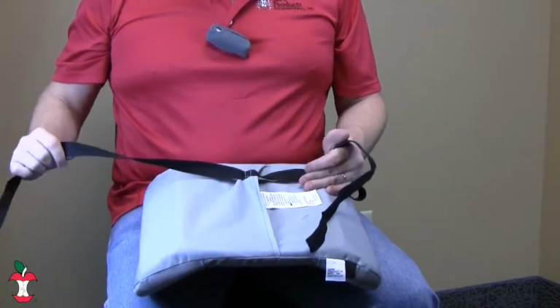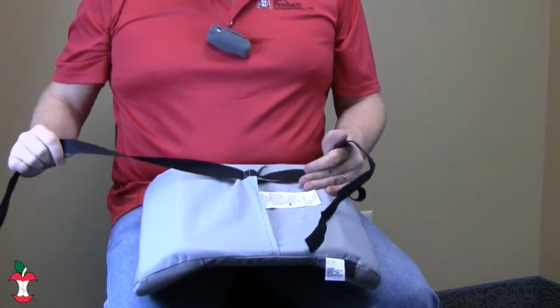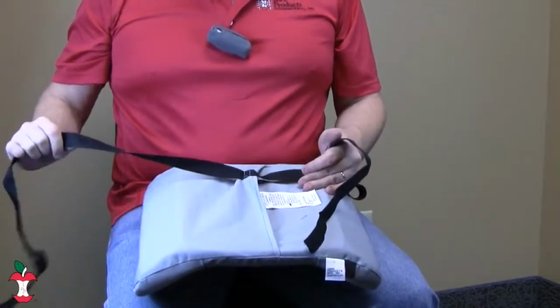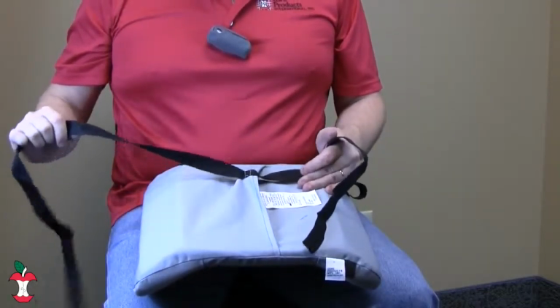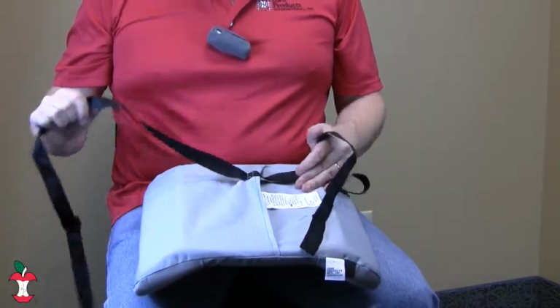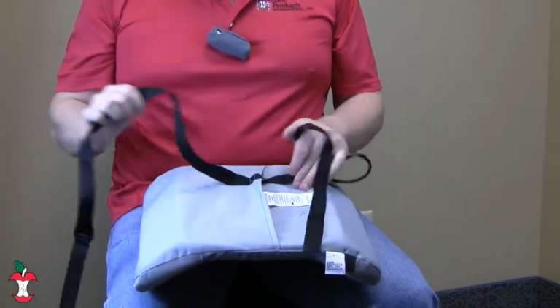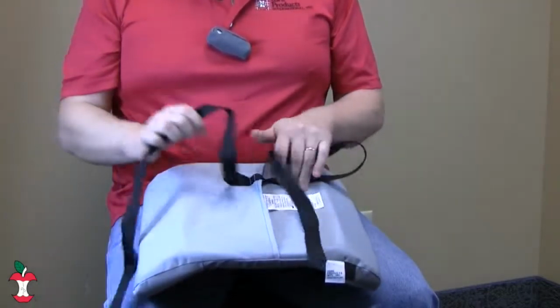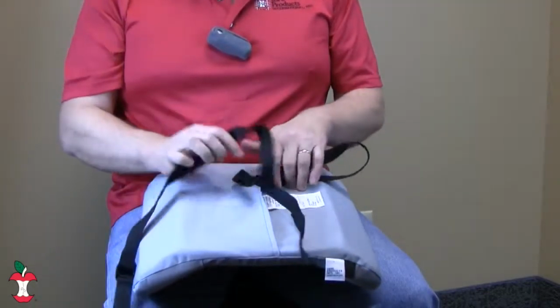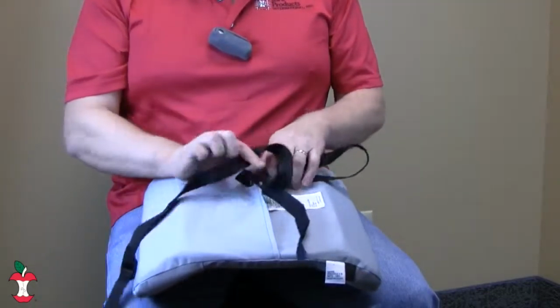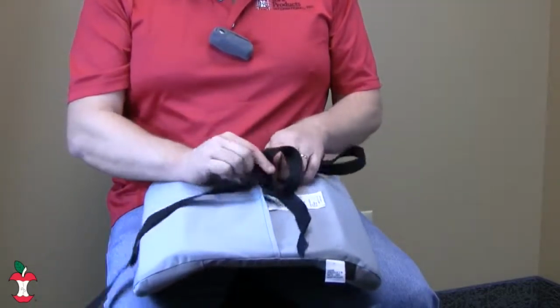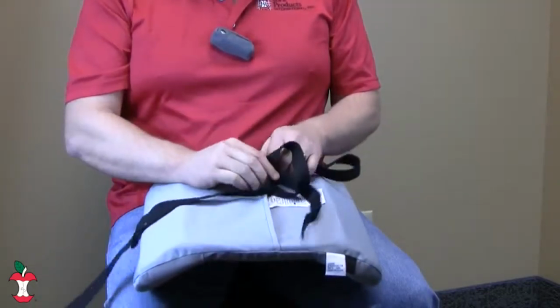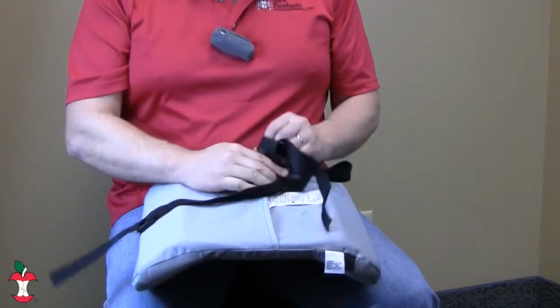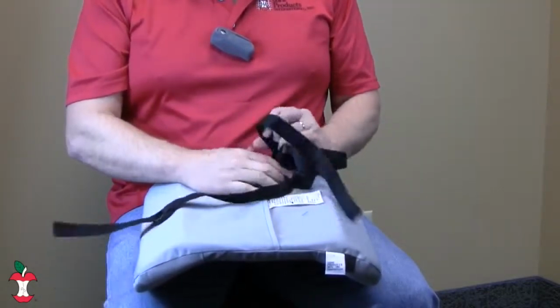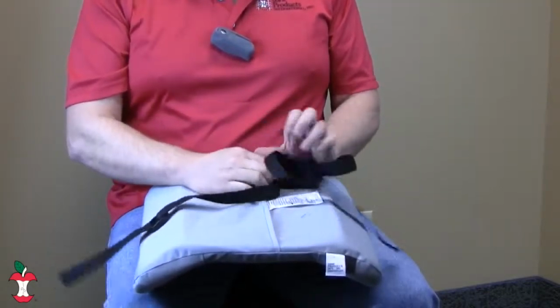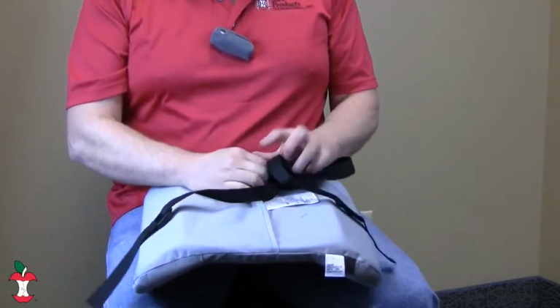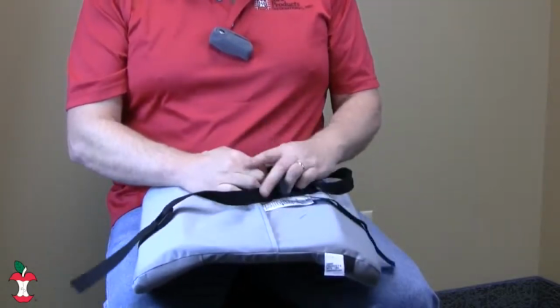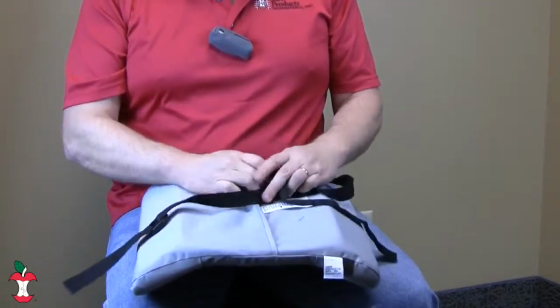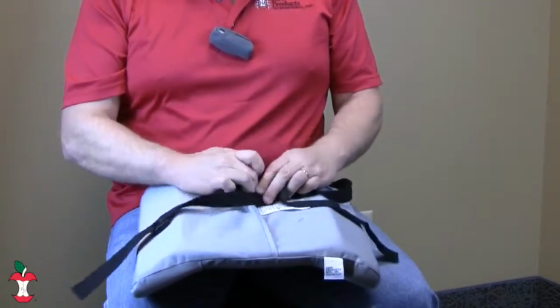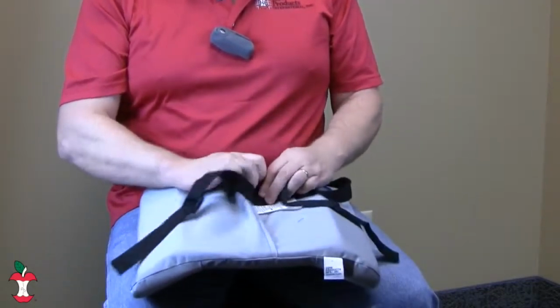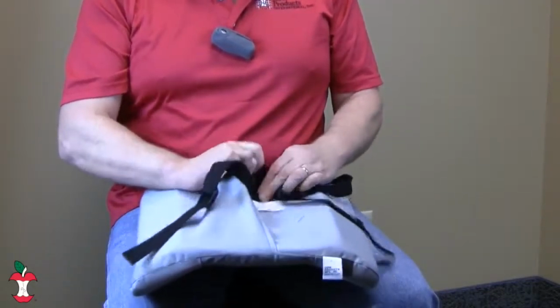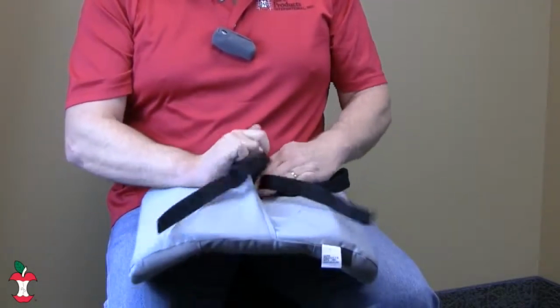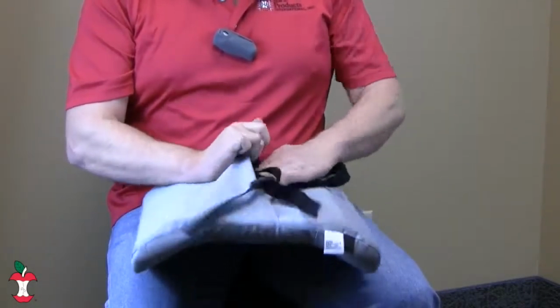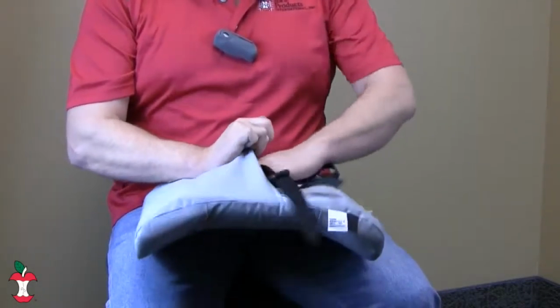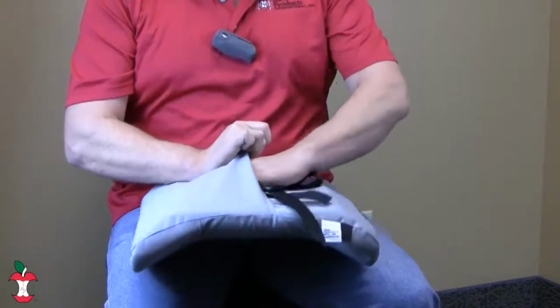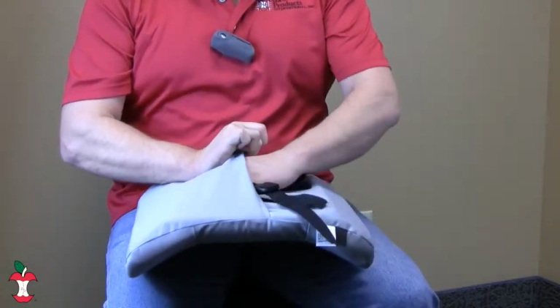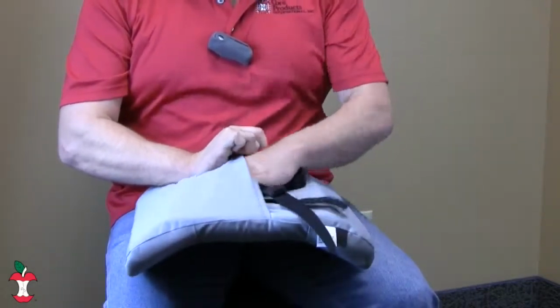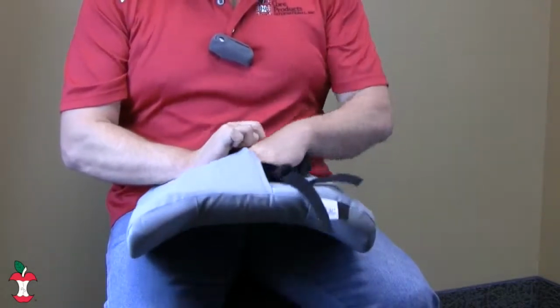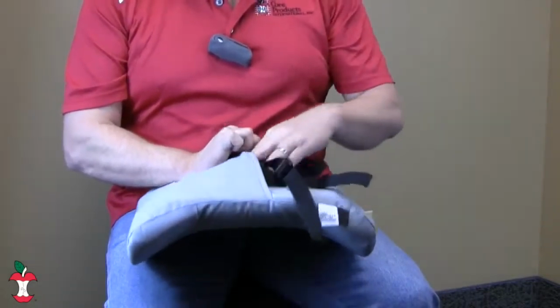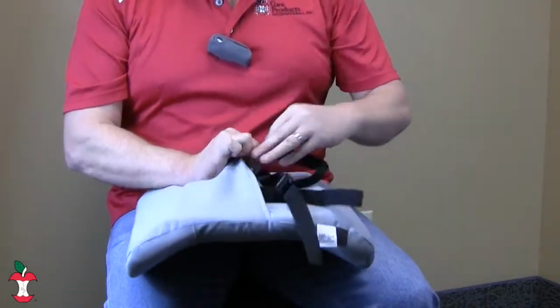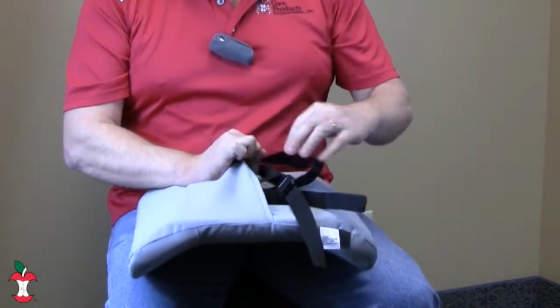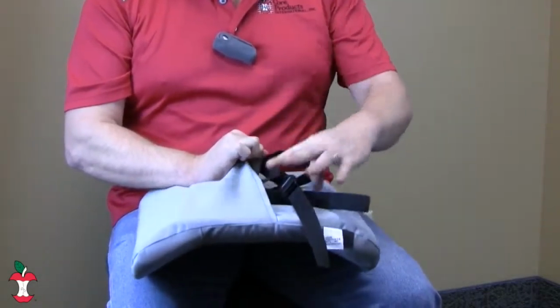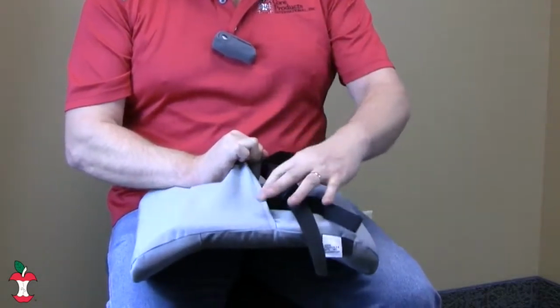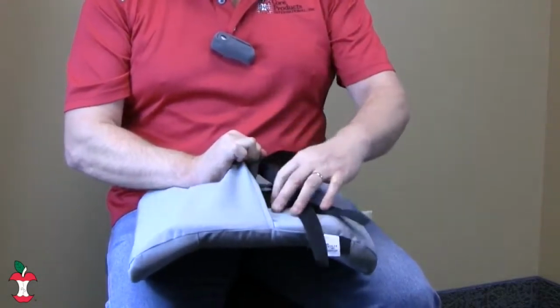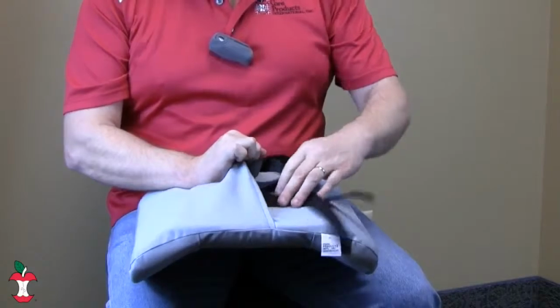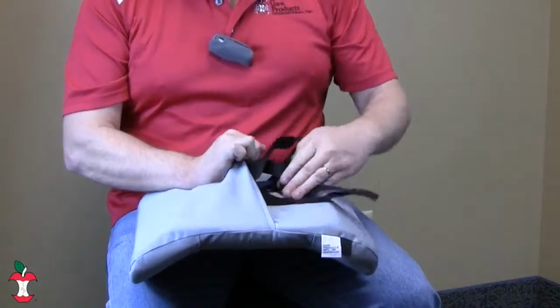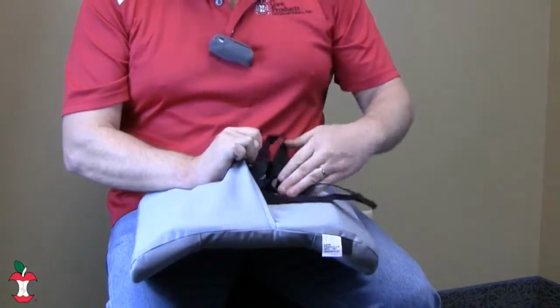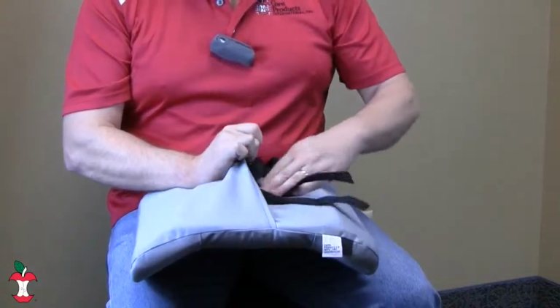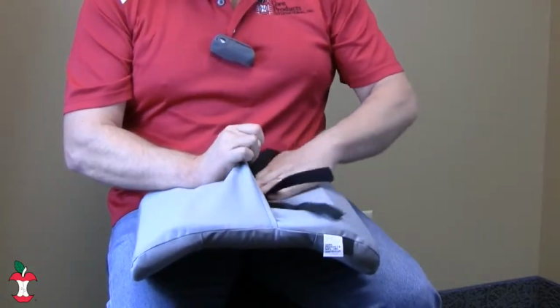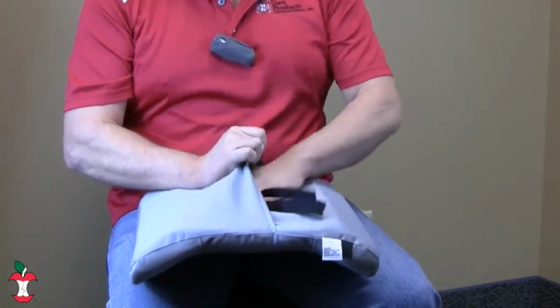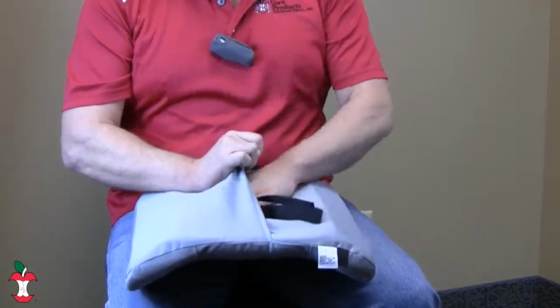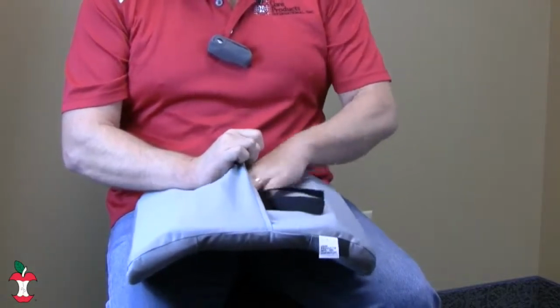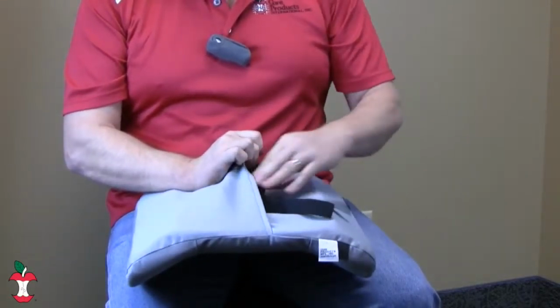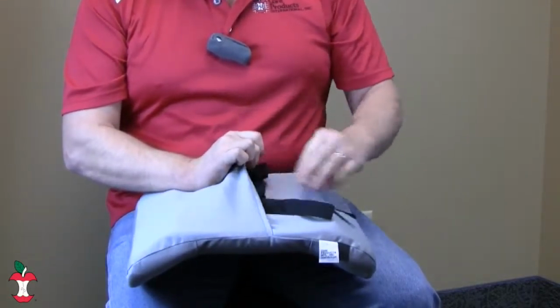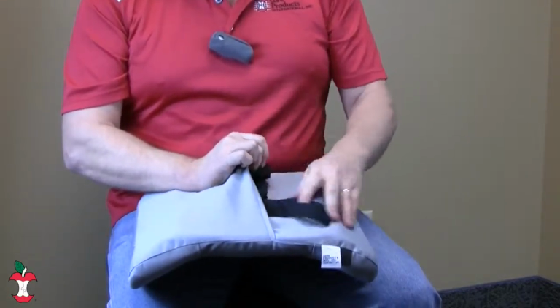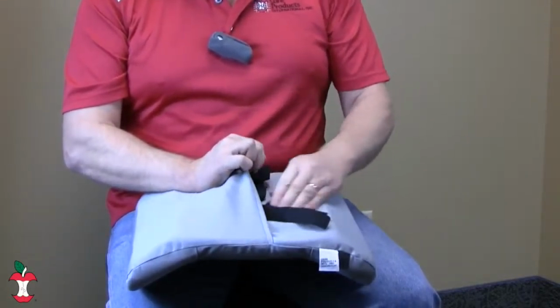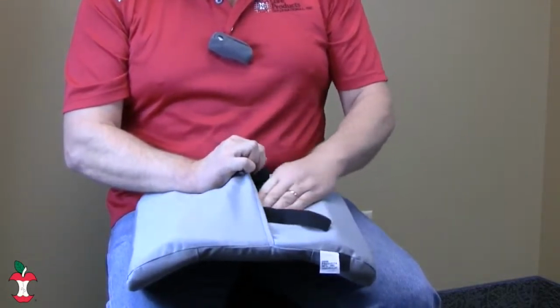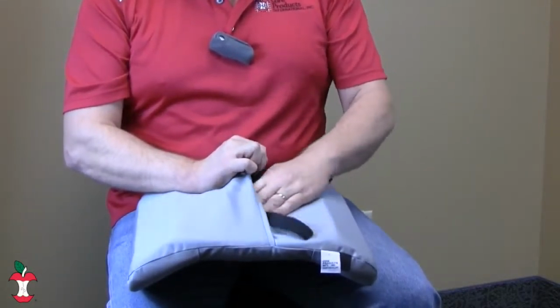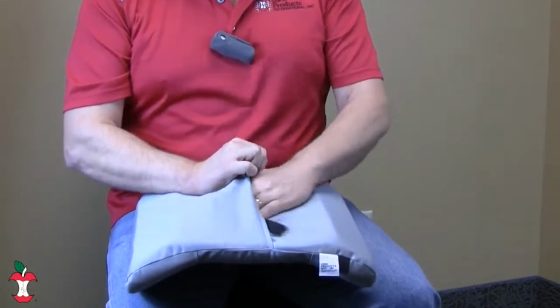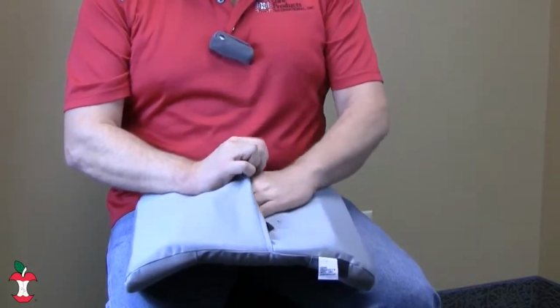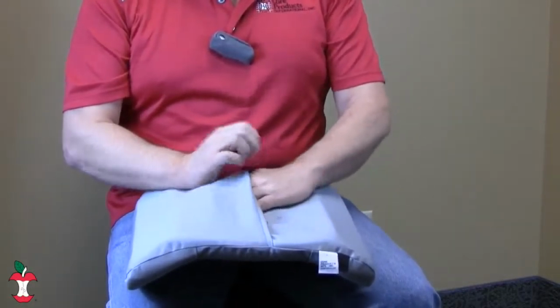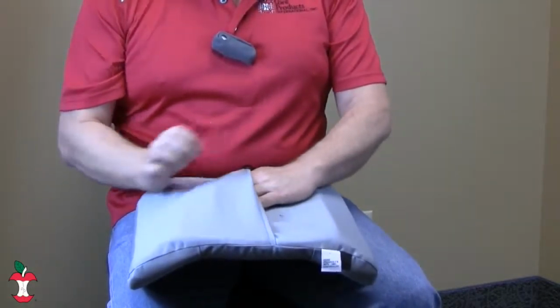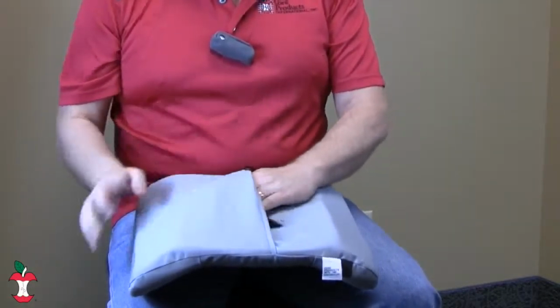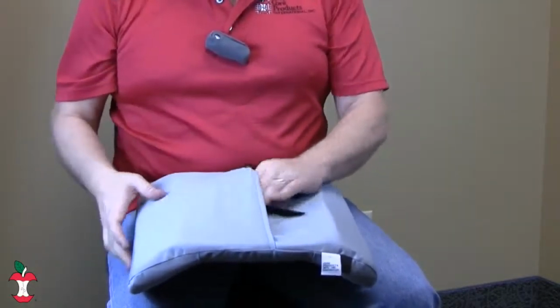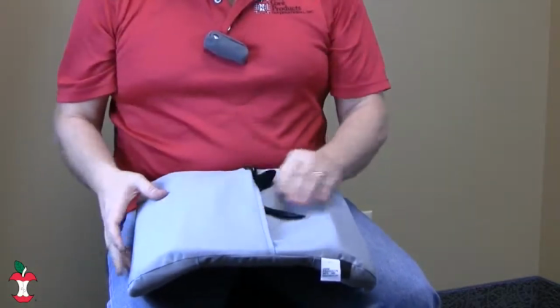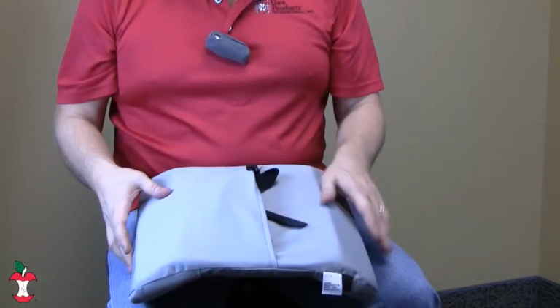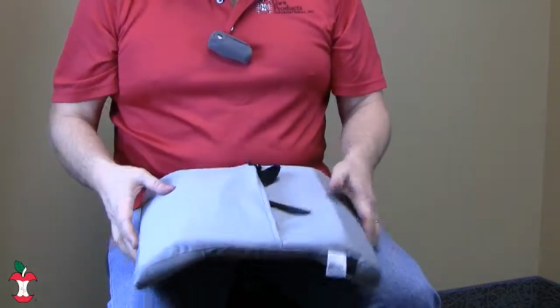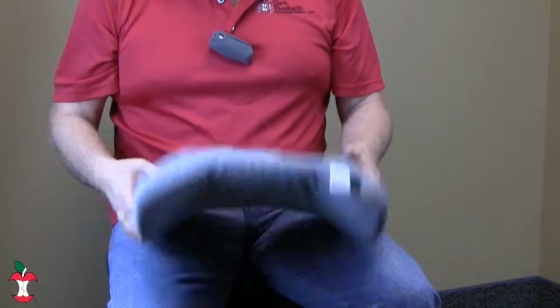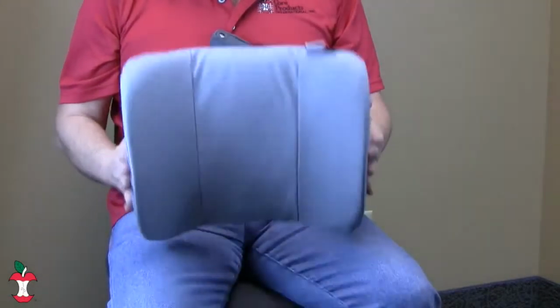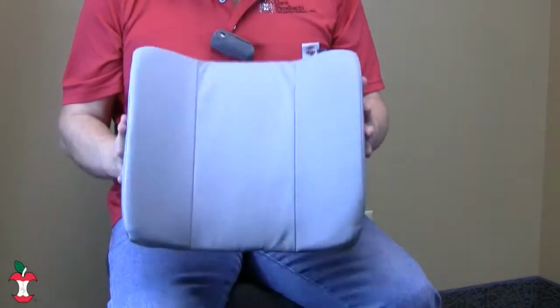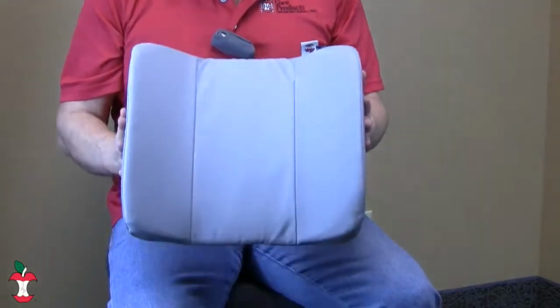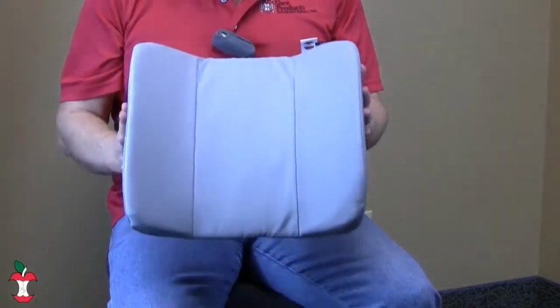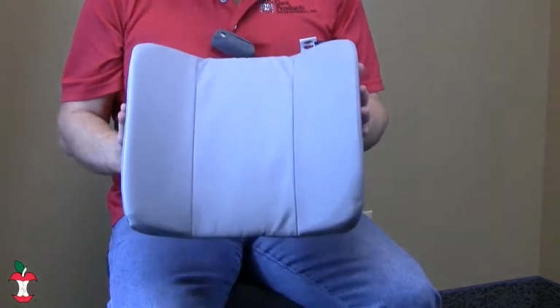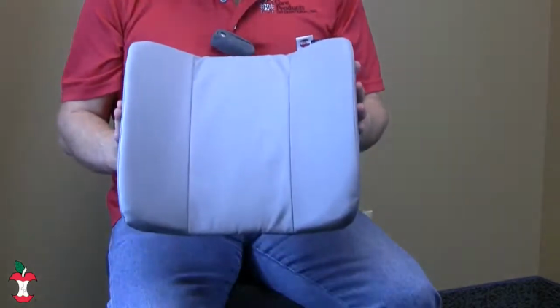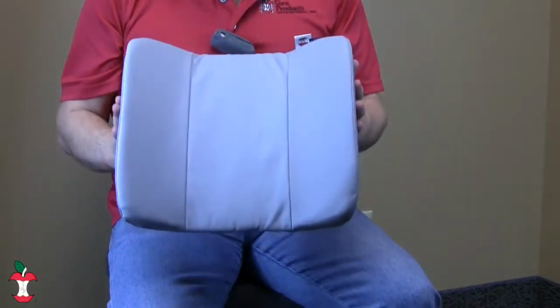It's available in blue, black, and gray, and measures 13 inches by 14 inches.